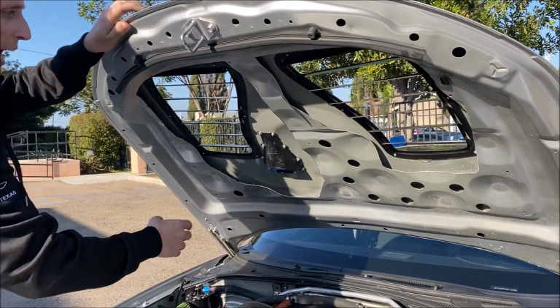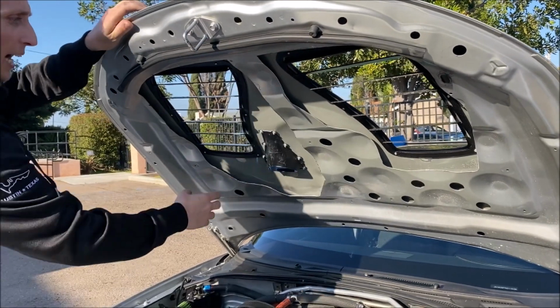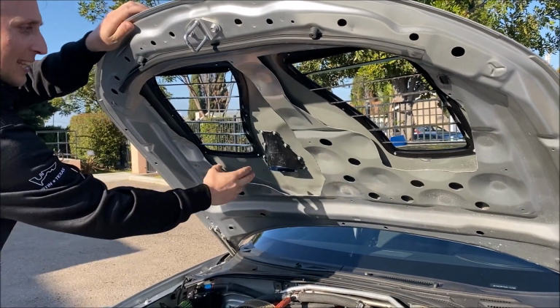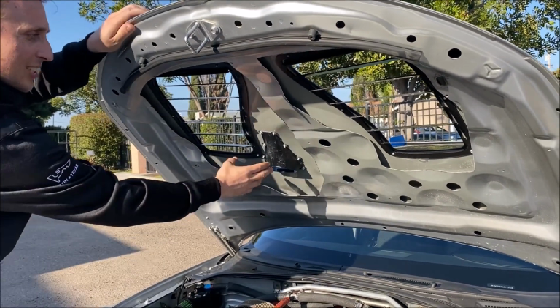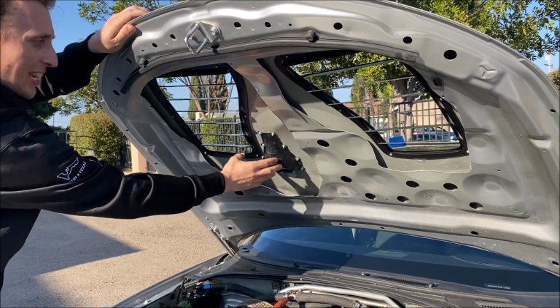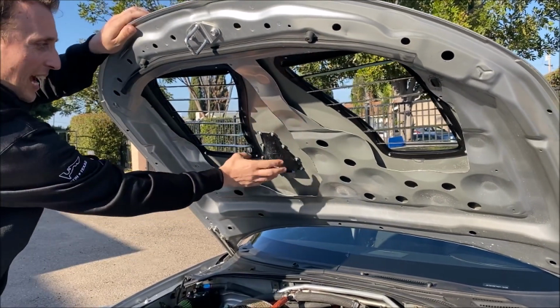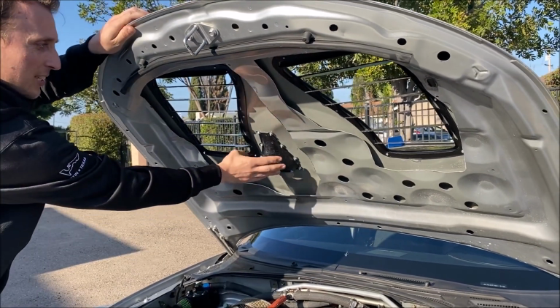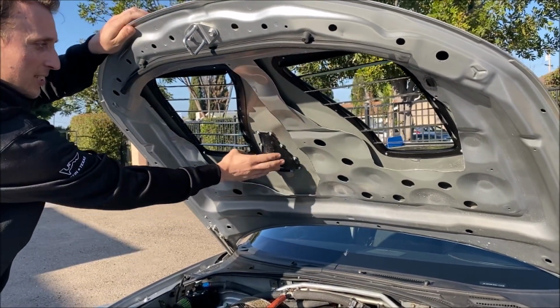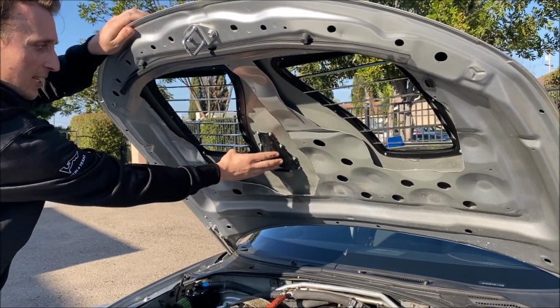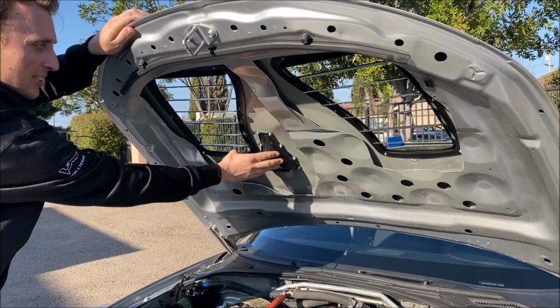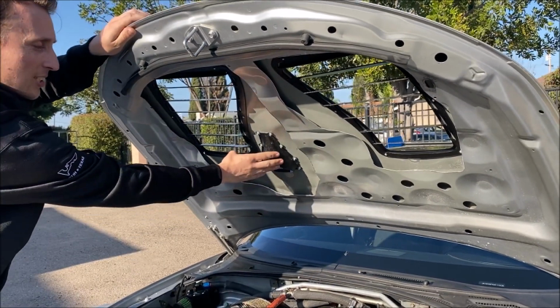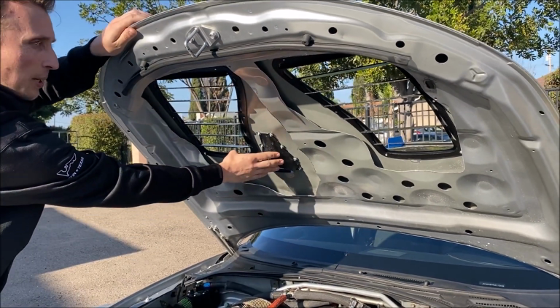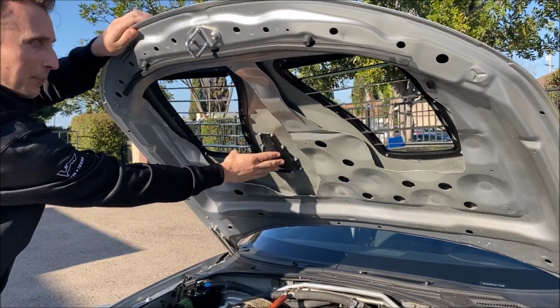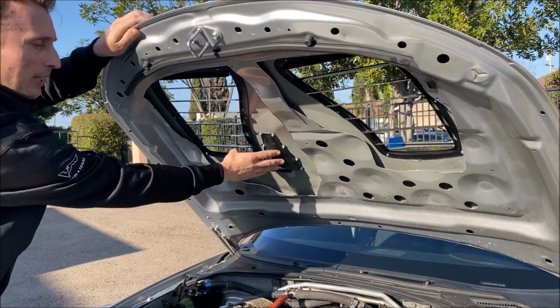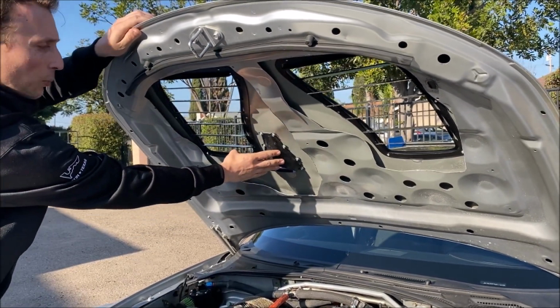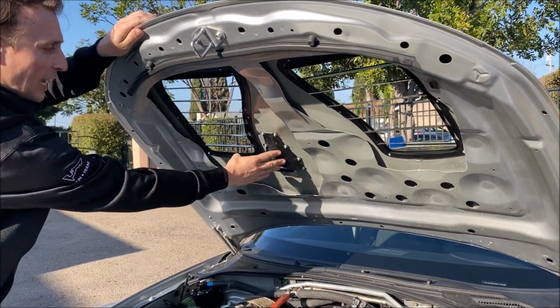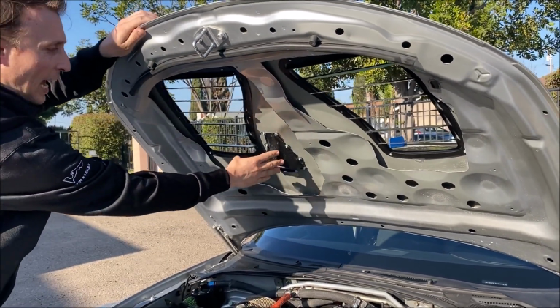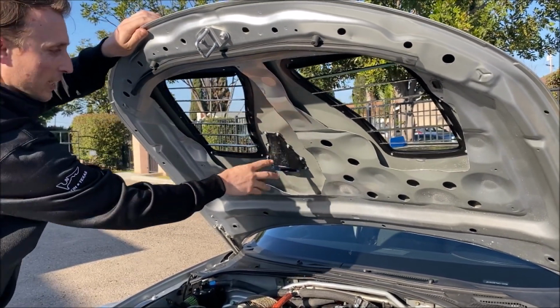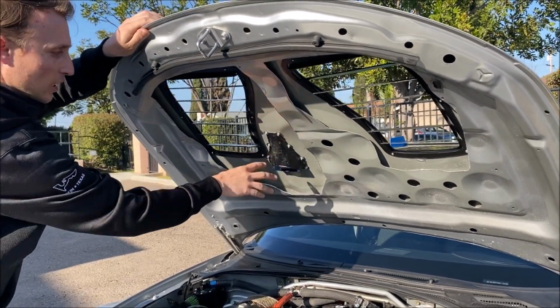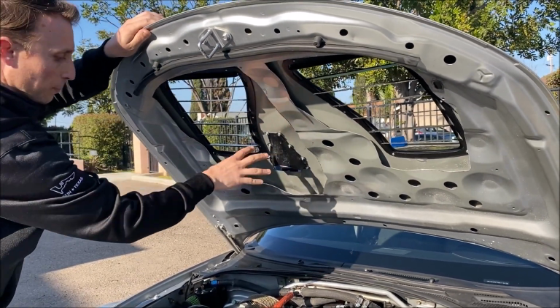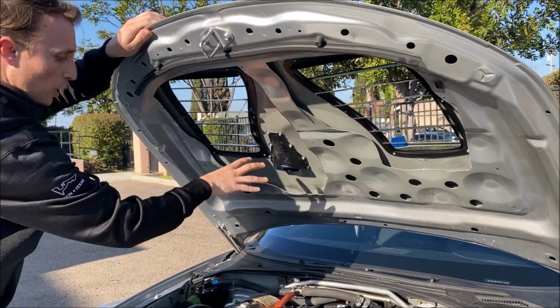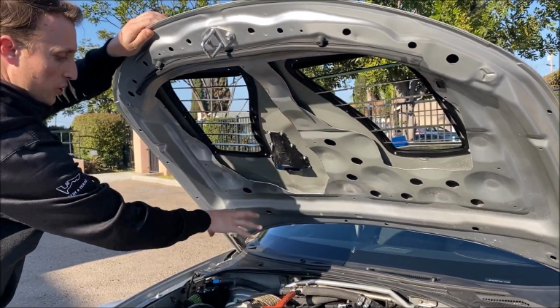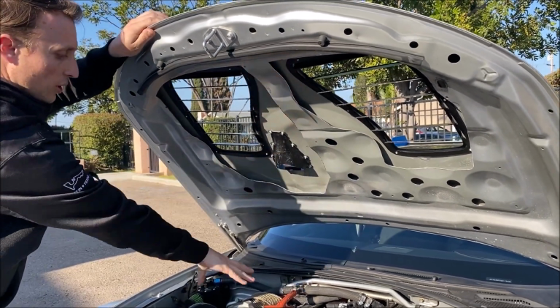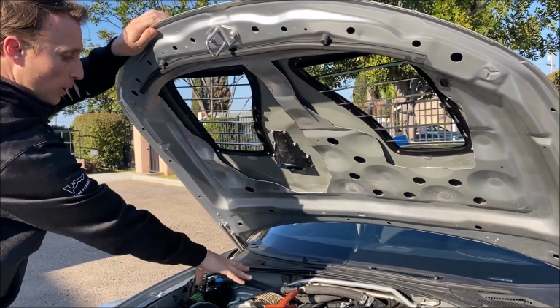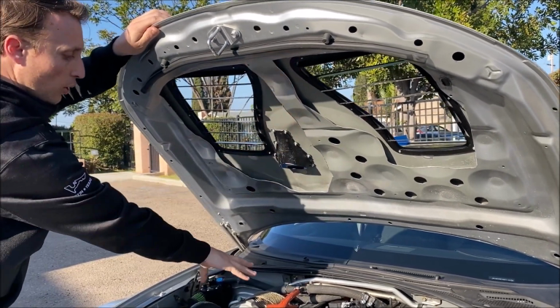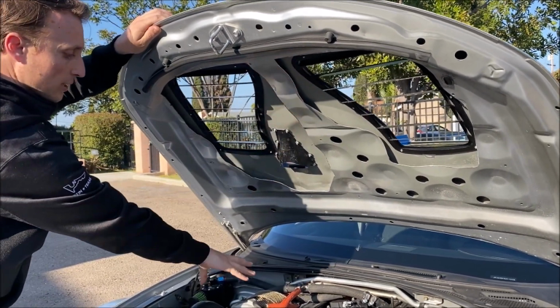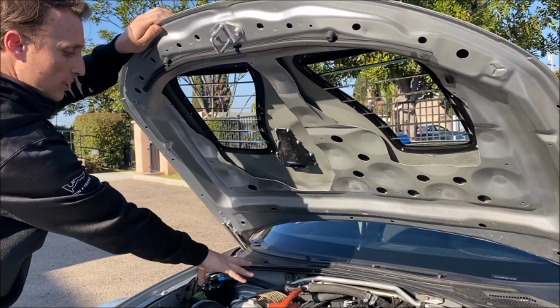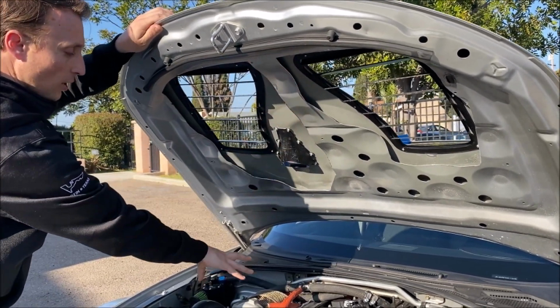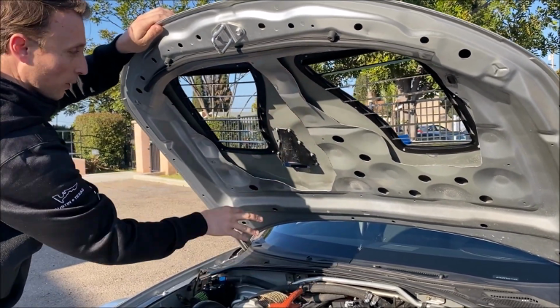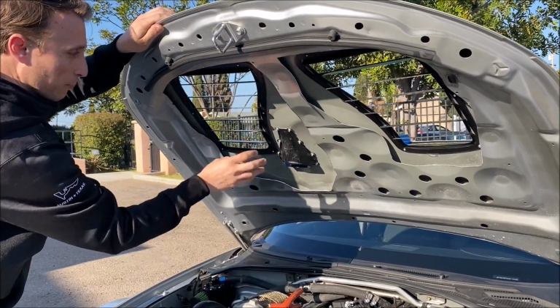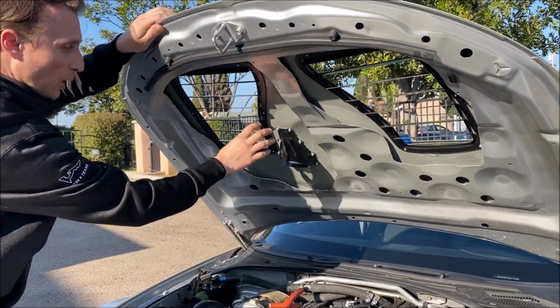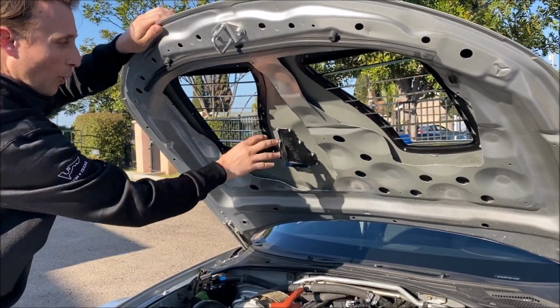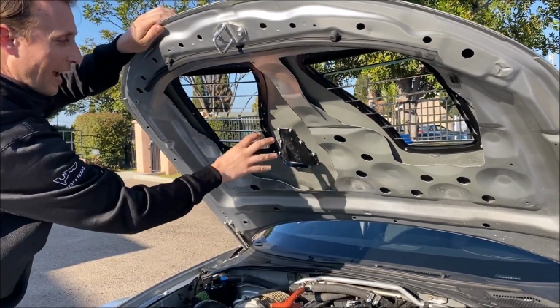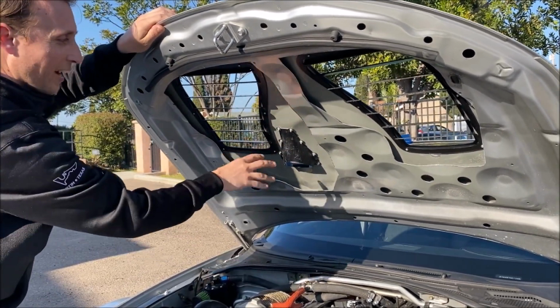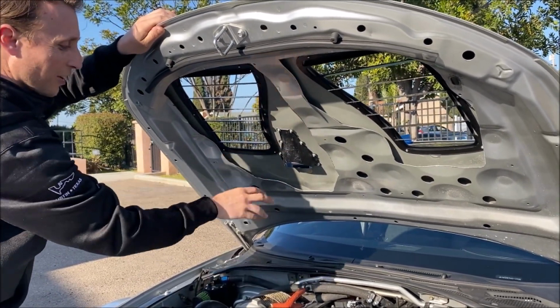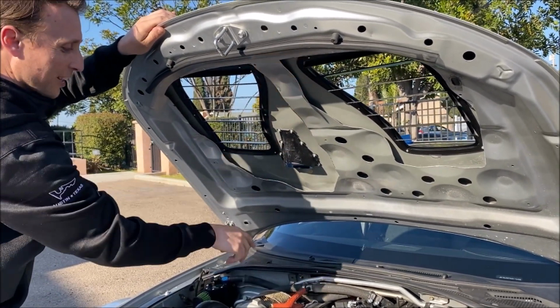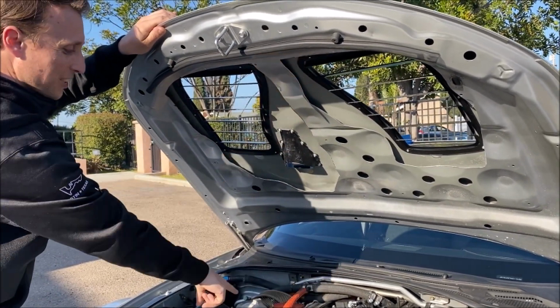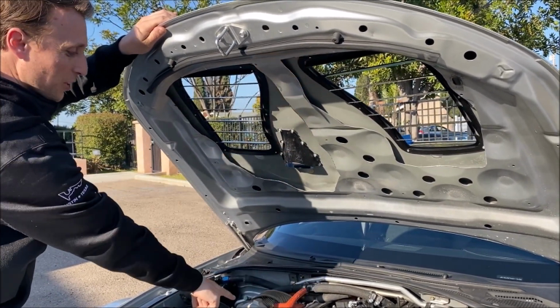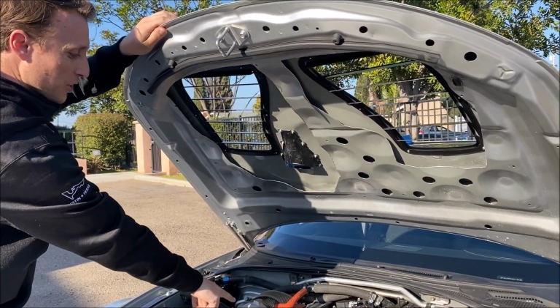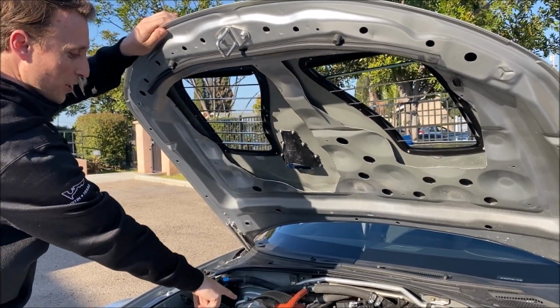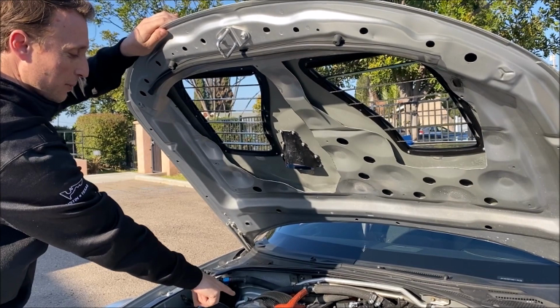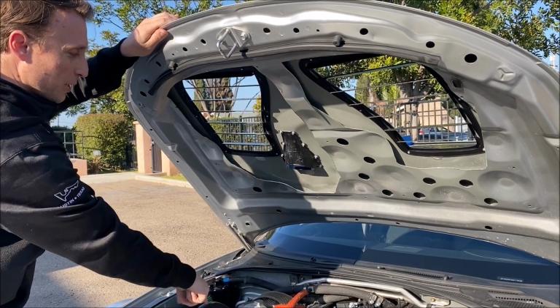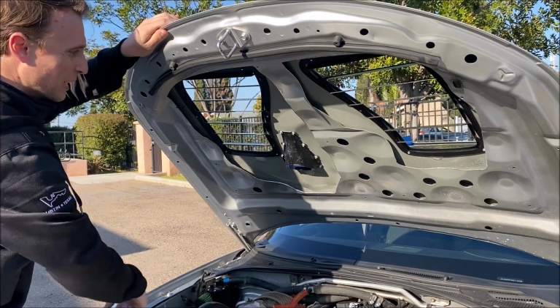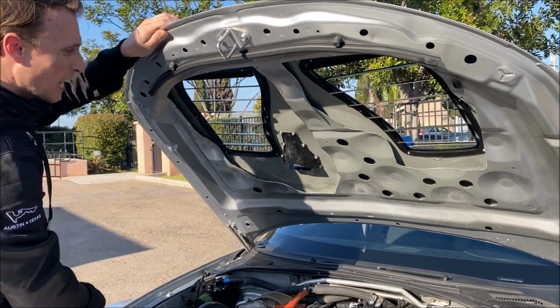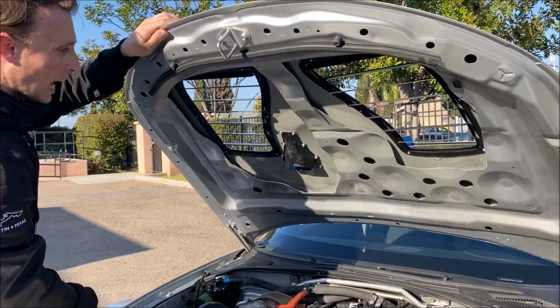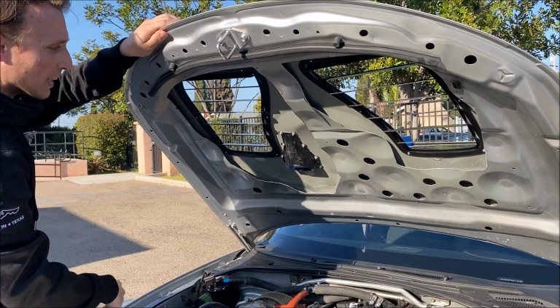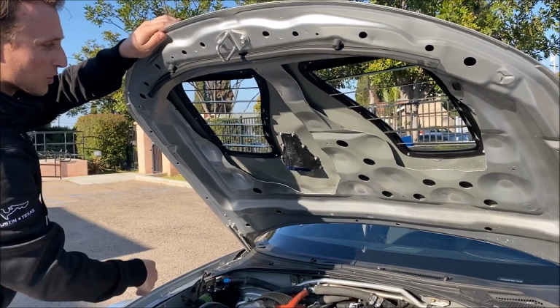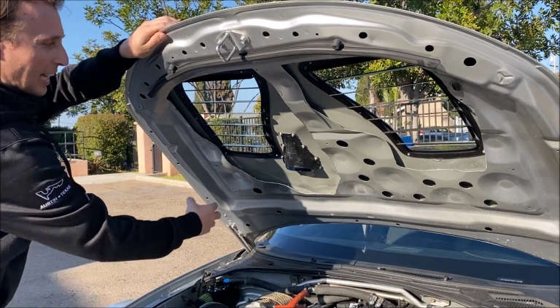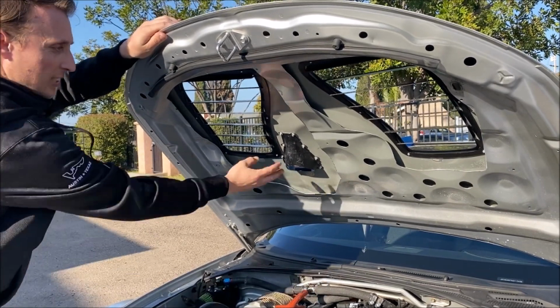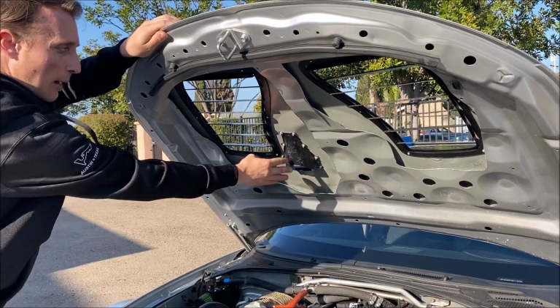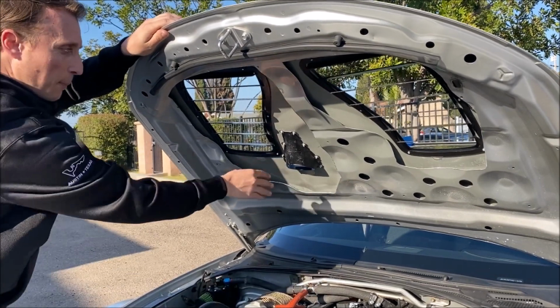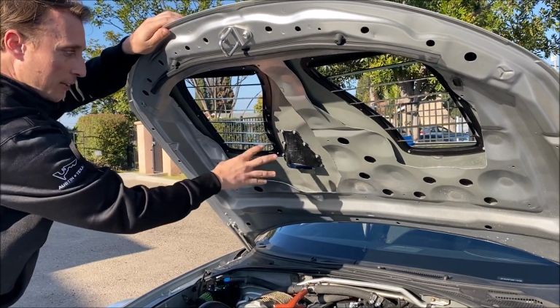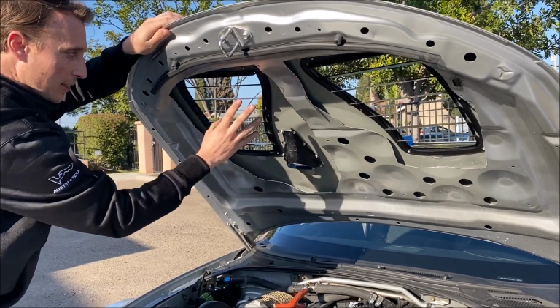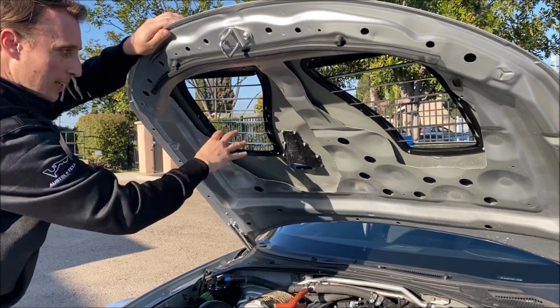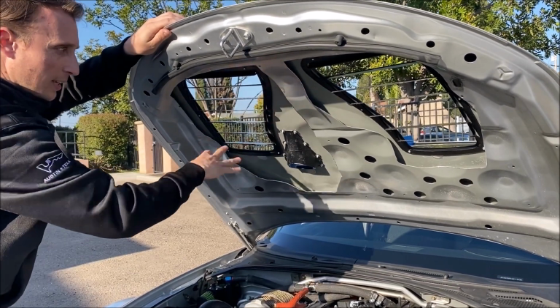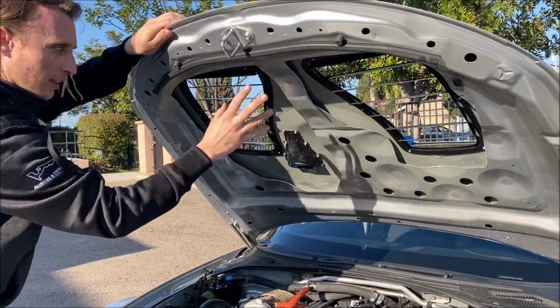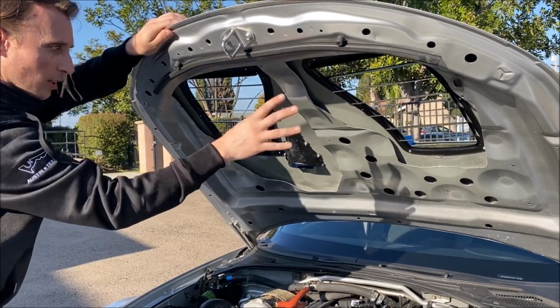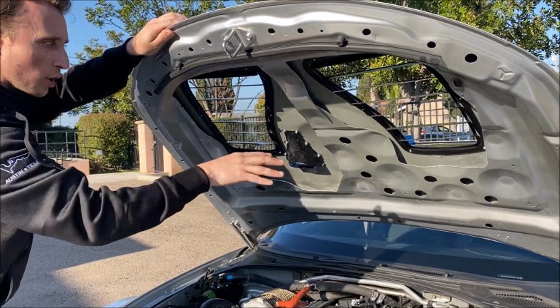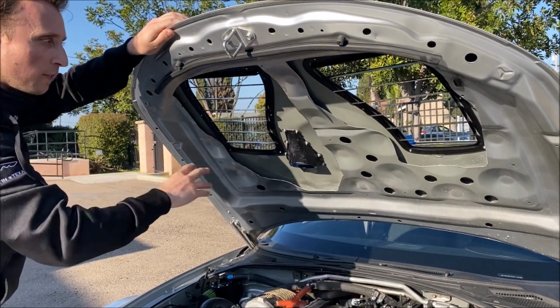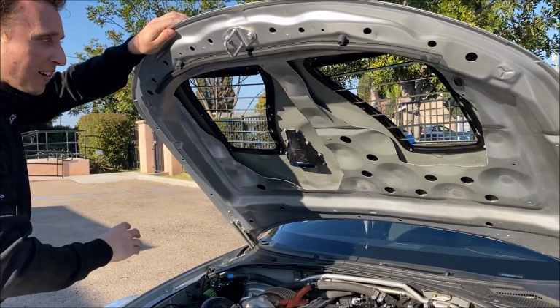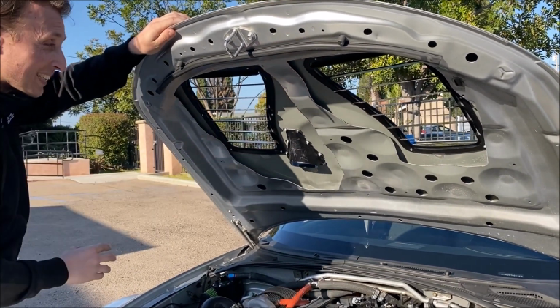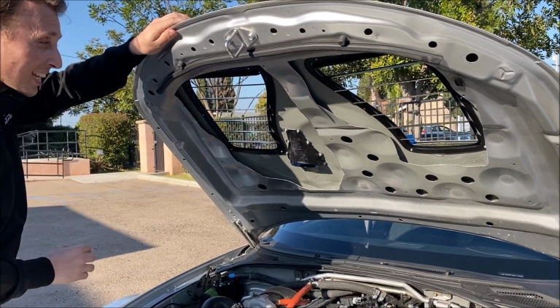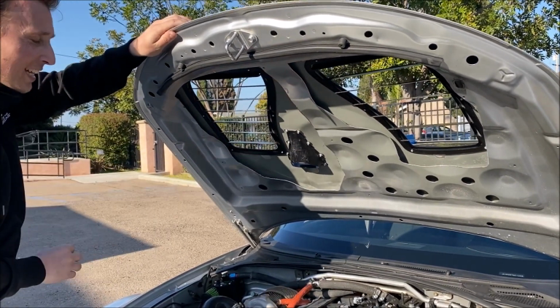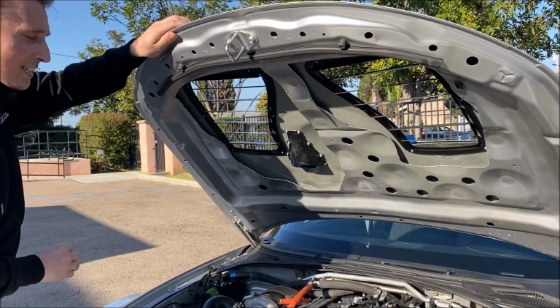This NACA duct is something we added to blow air onto the turbo — that's not part of the hood vent kit, just as a note.